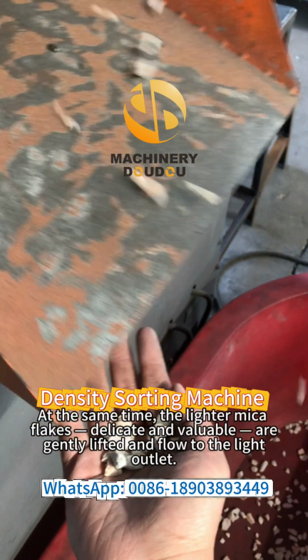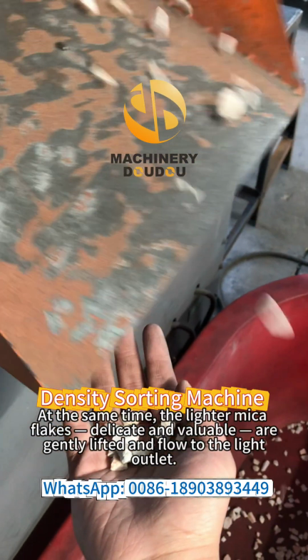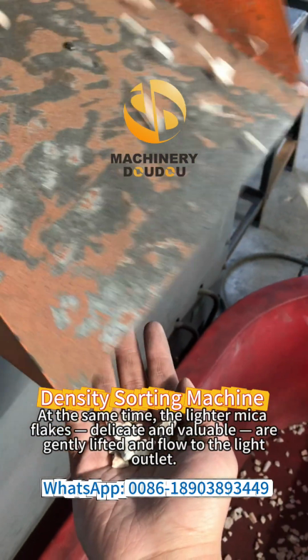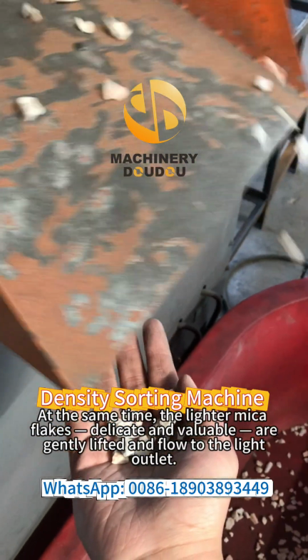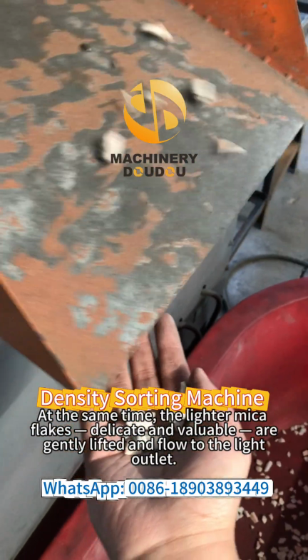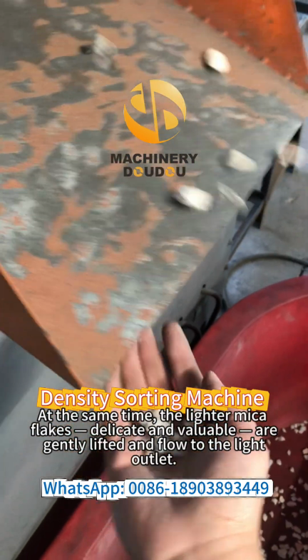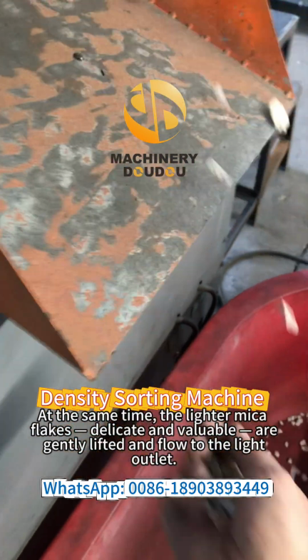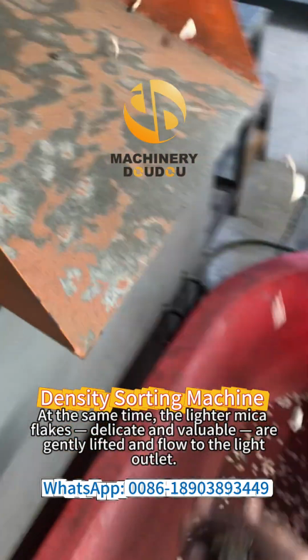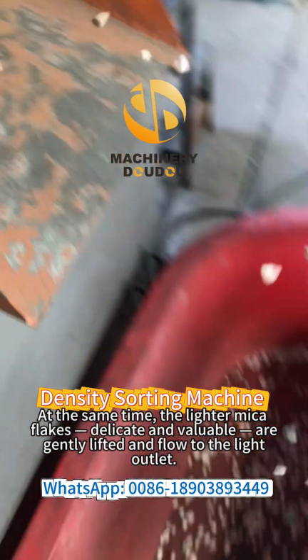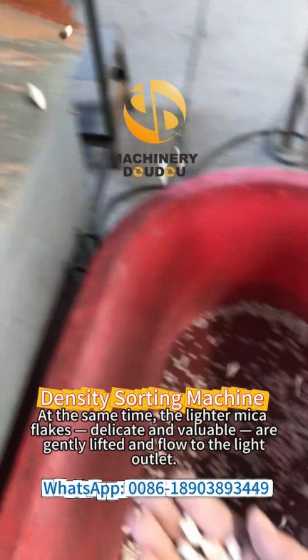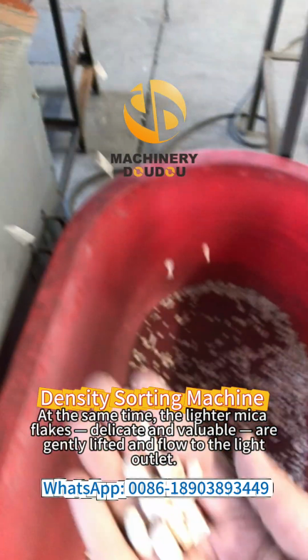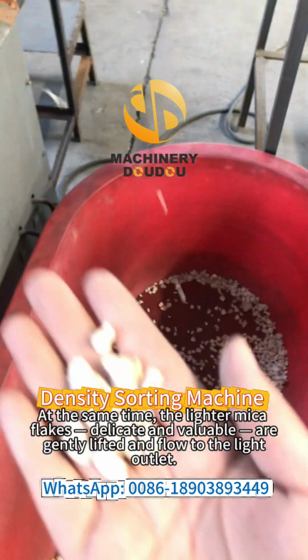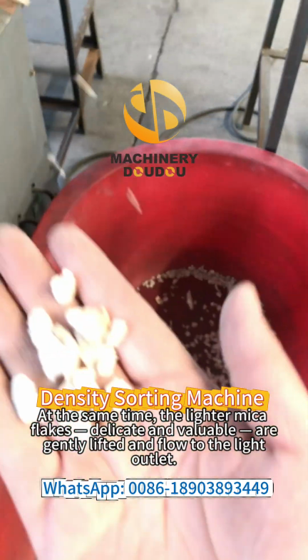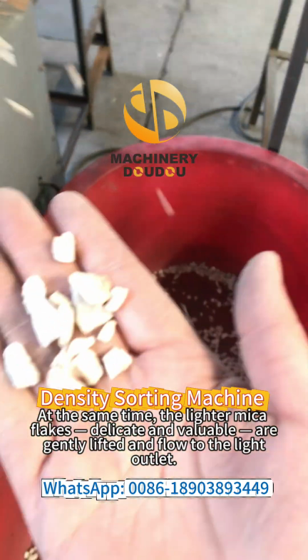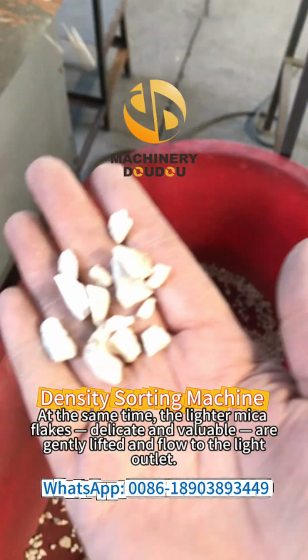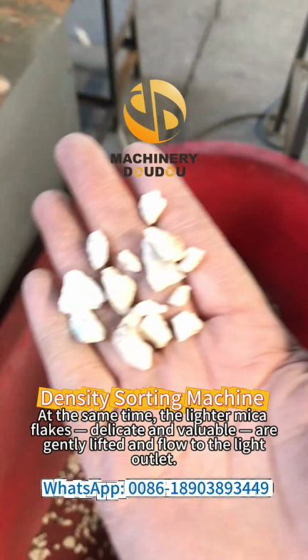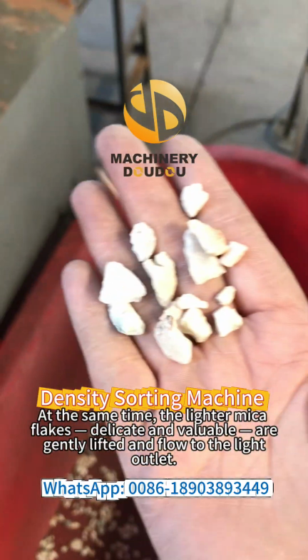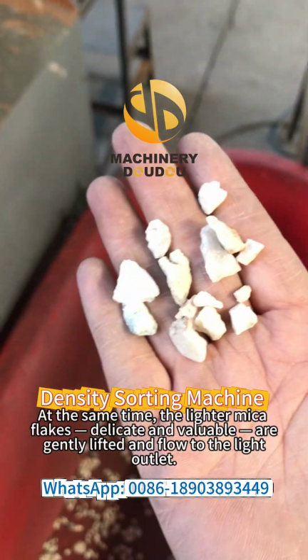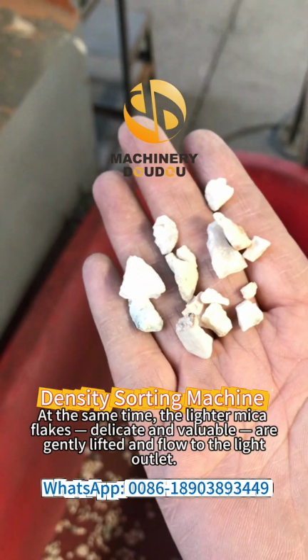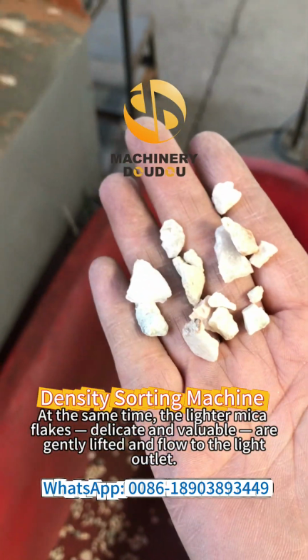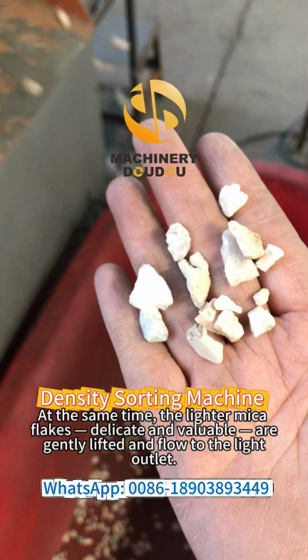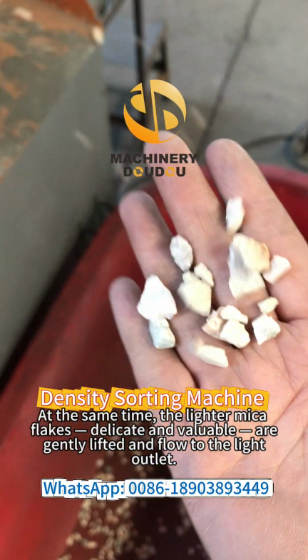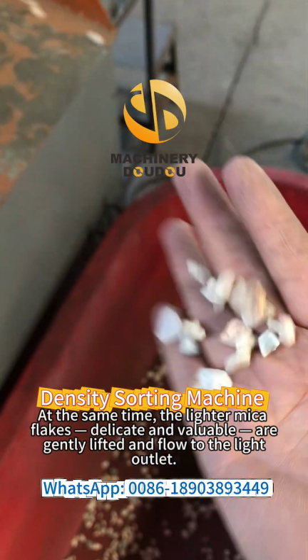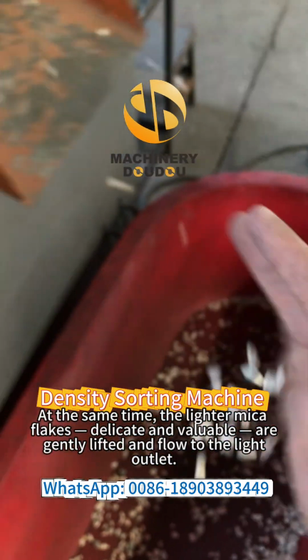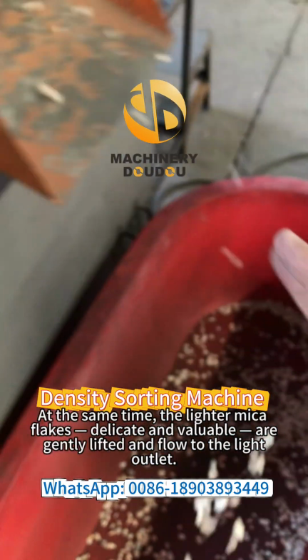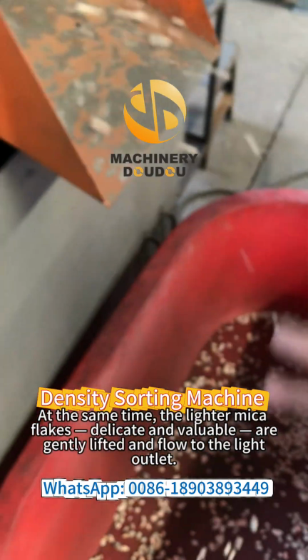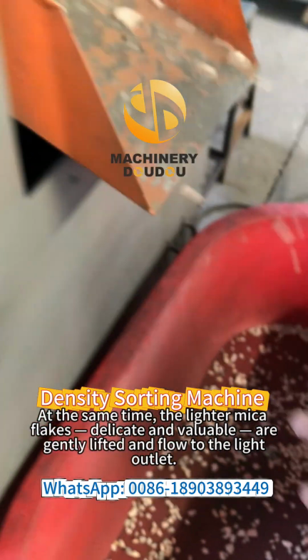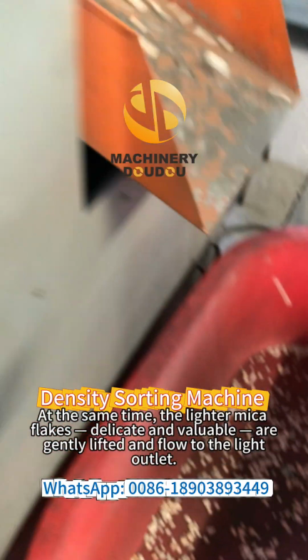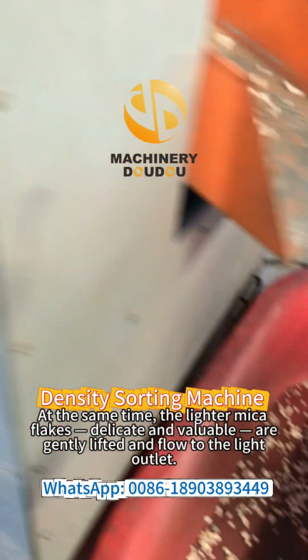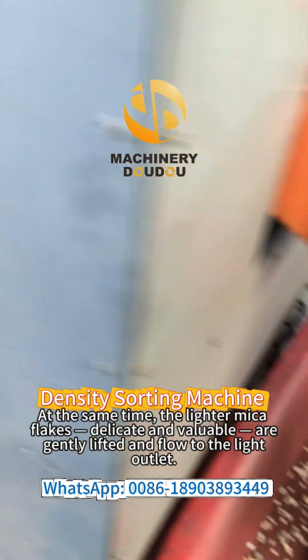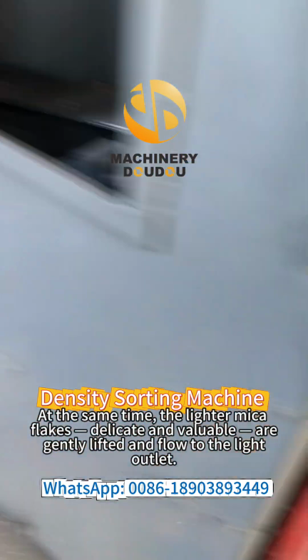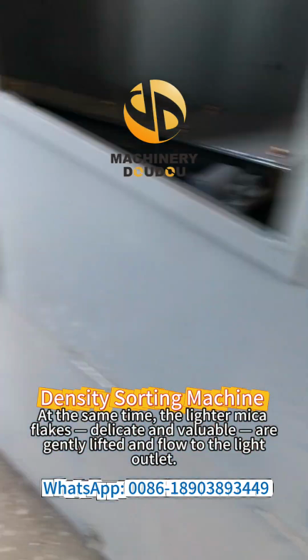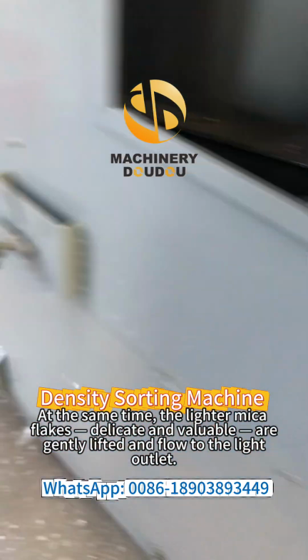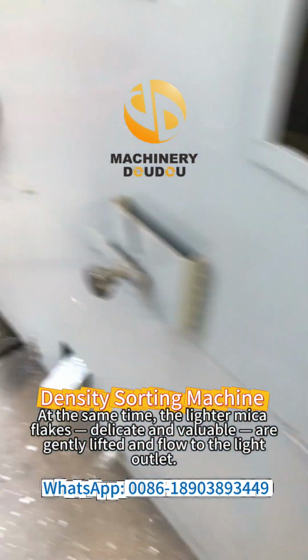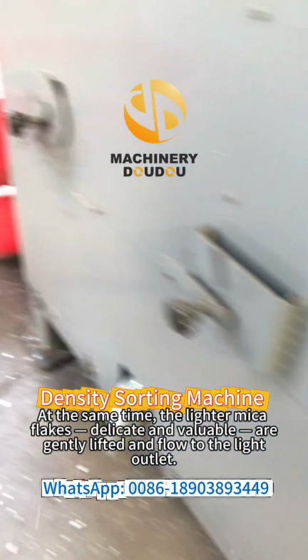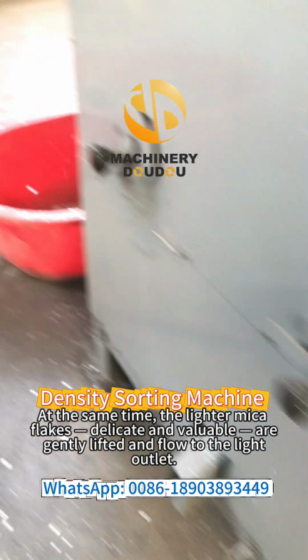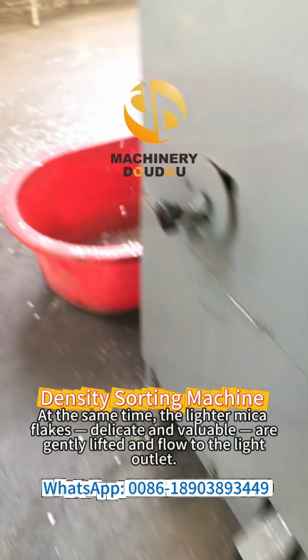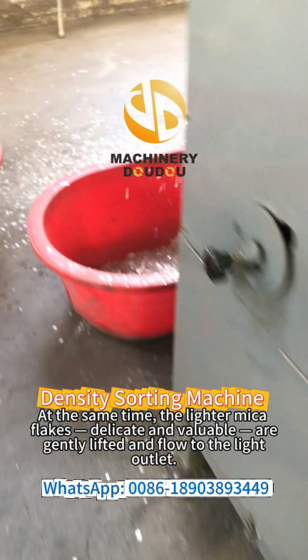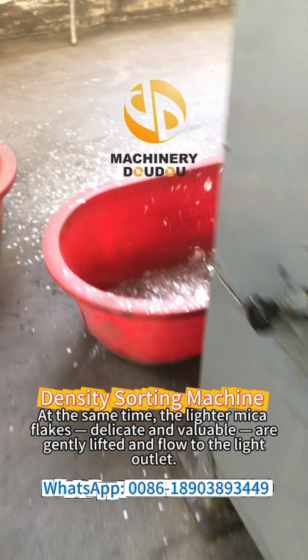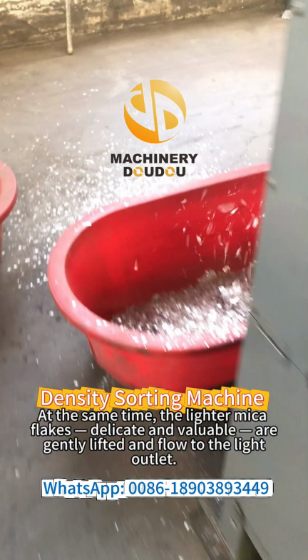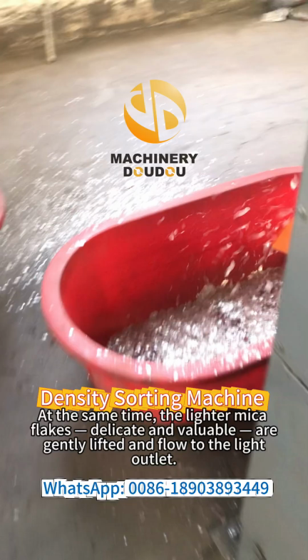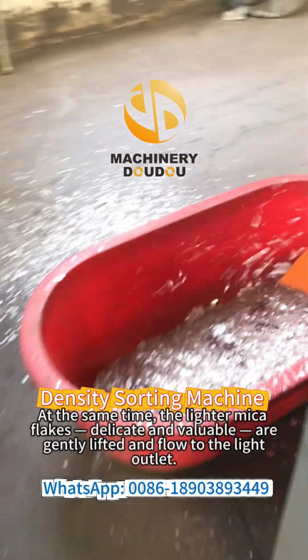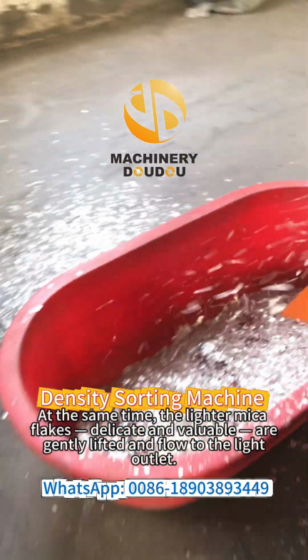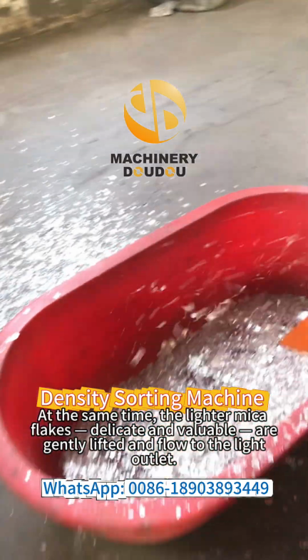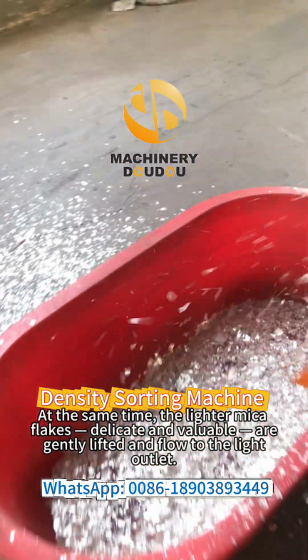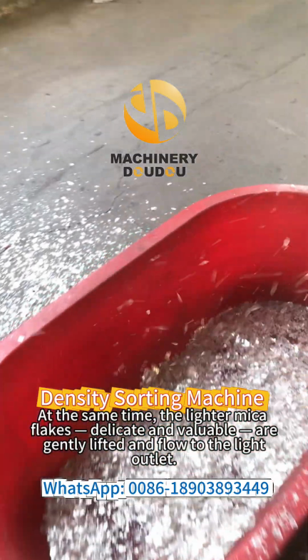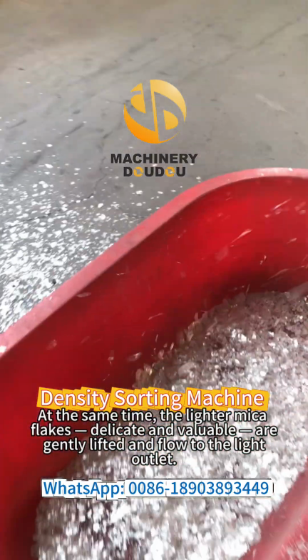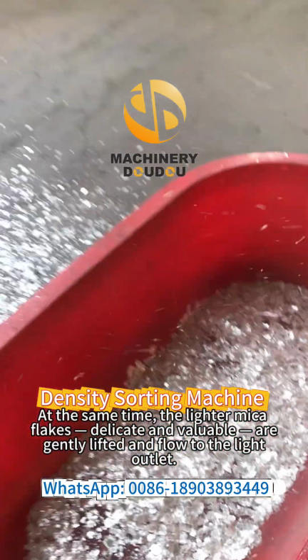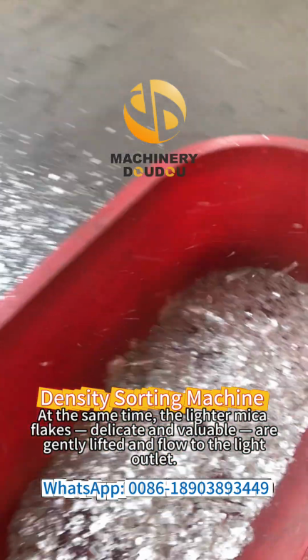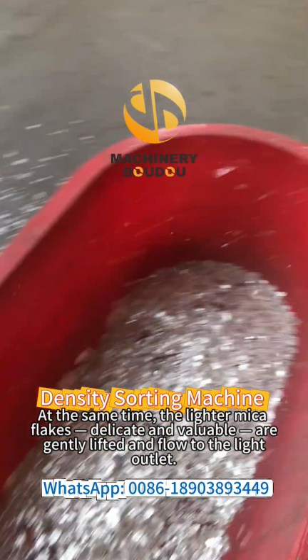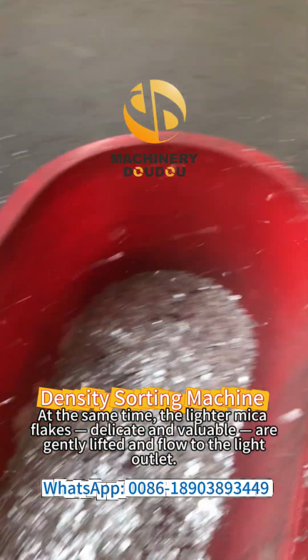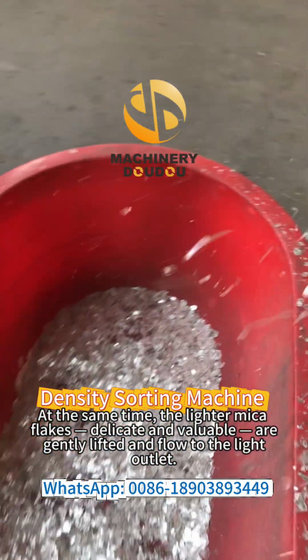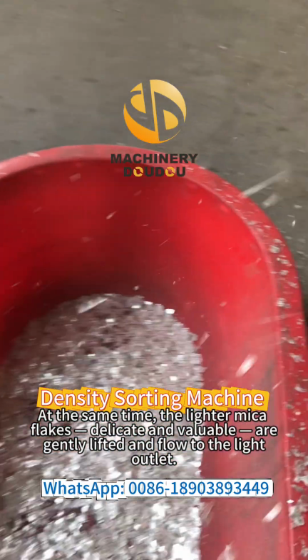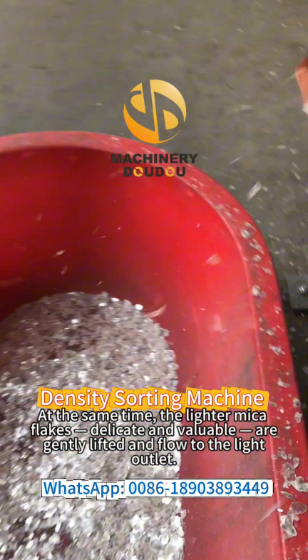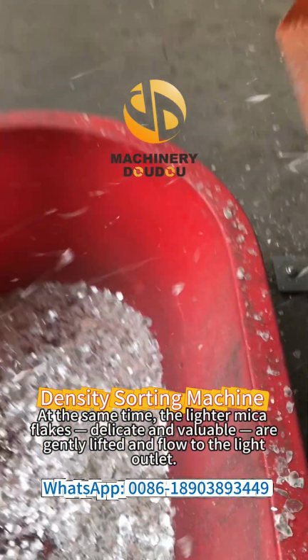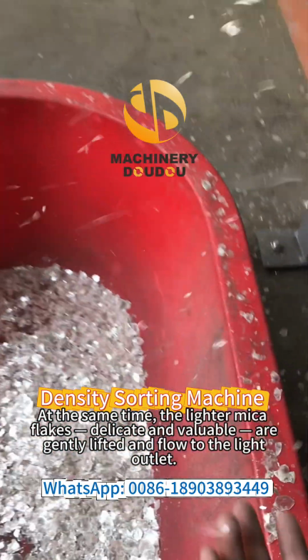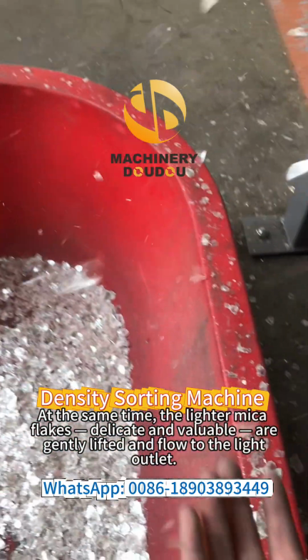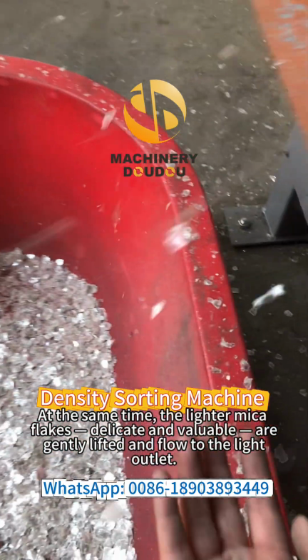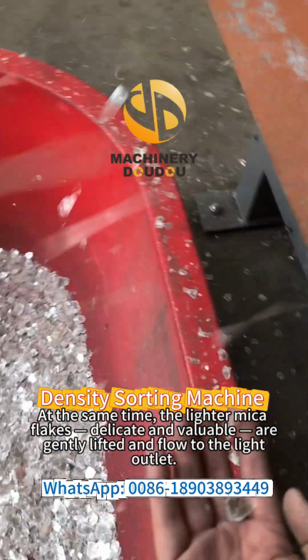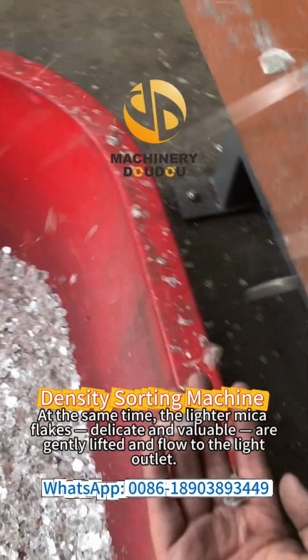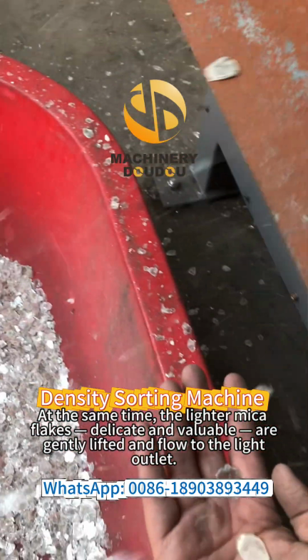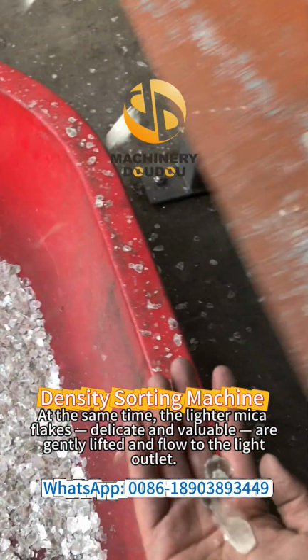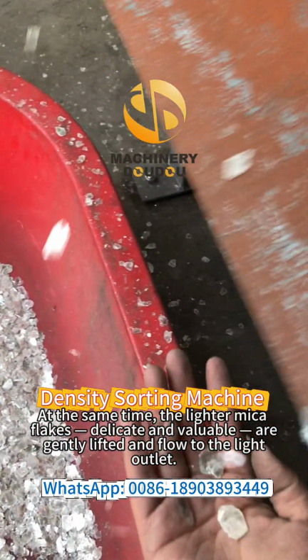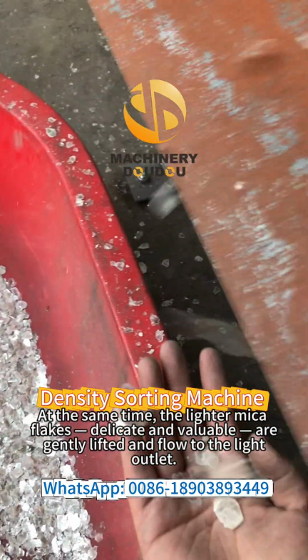At the same time, the lighter mica flakes — delicate and valuable — are gently lifted and flow to the light outlet.